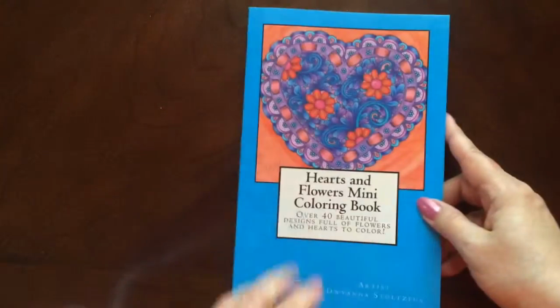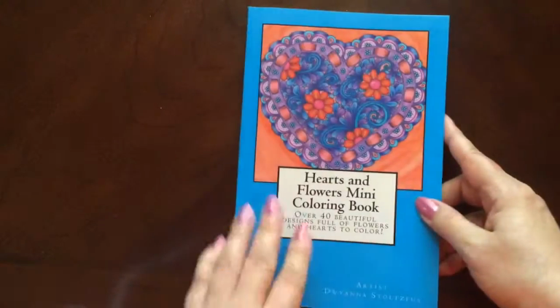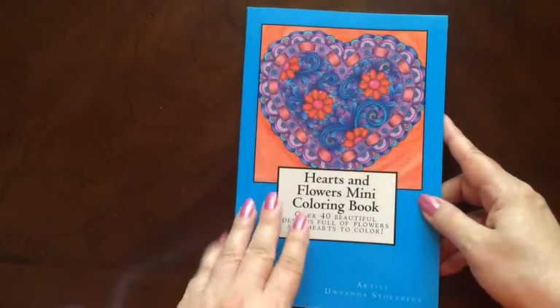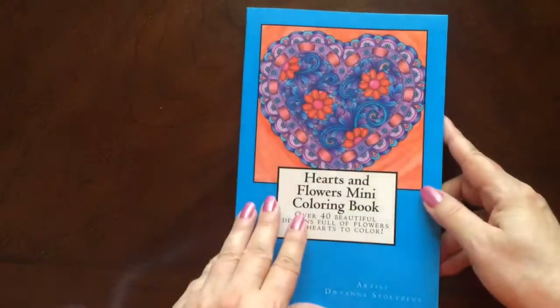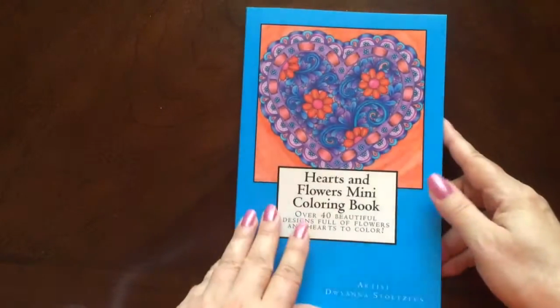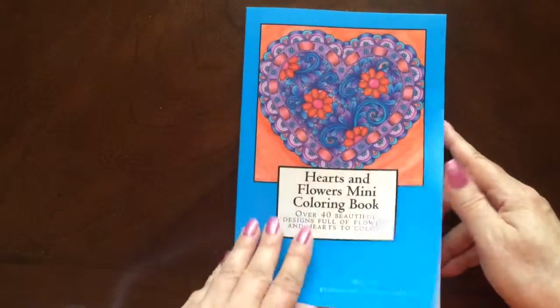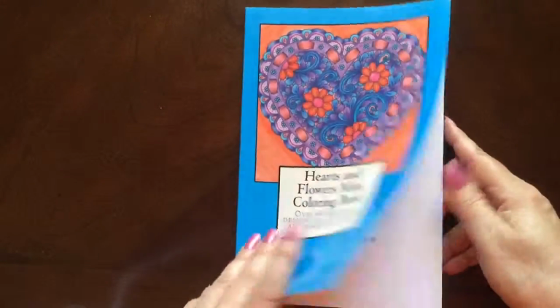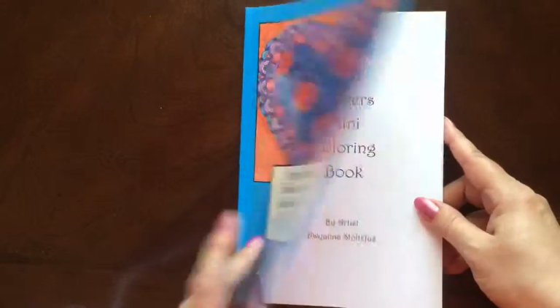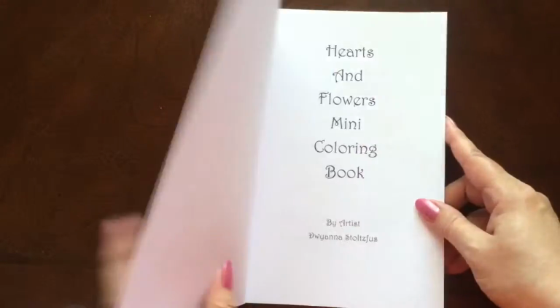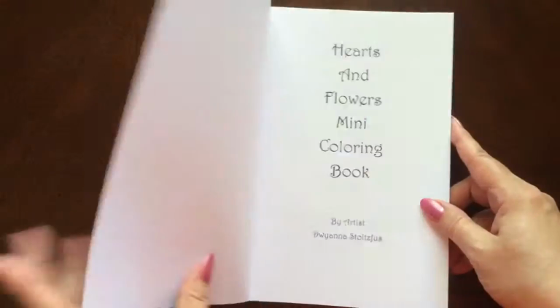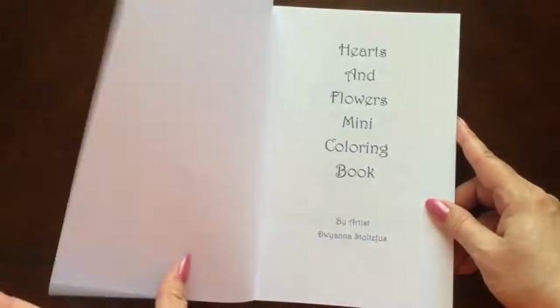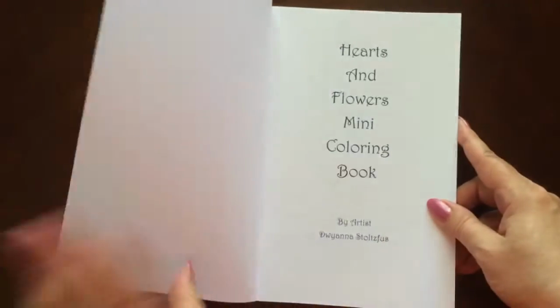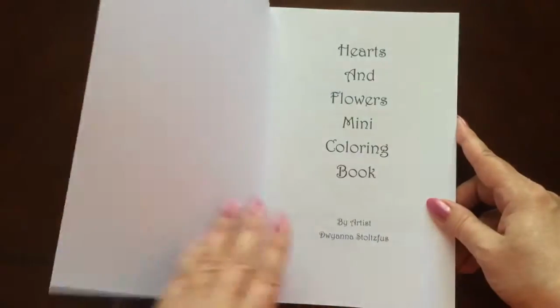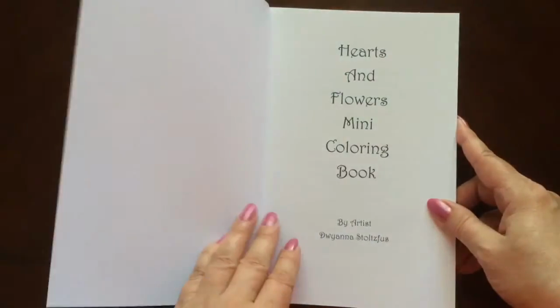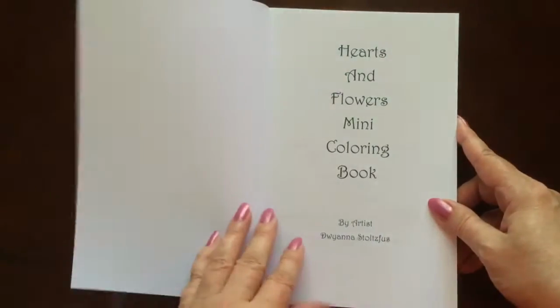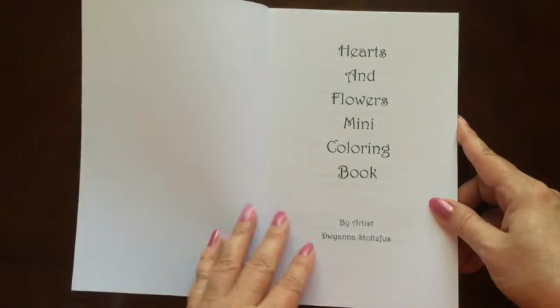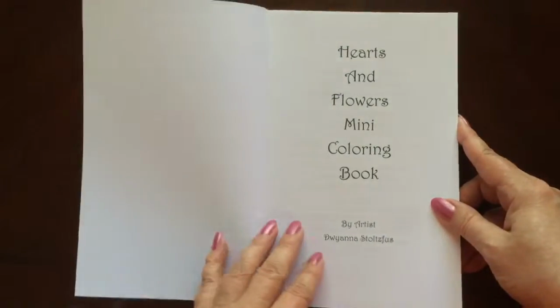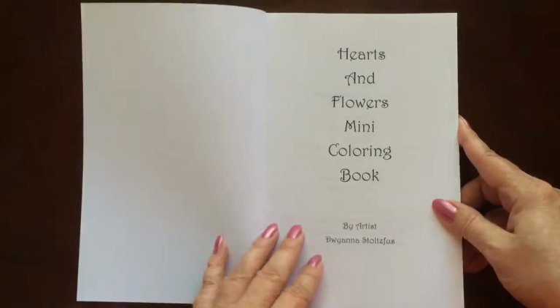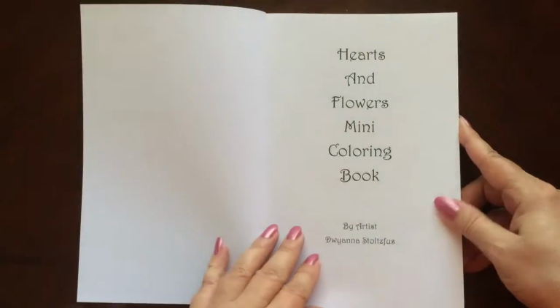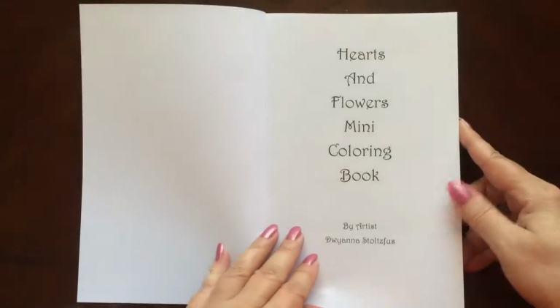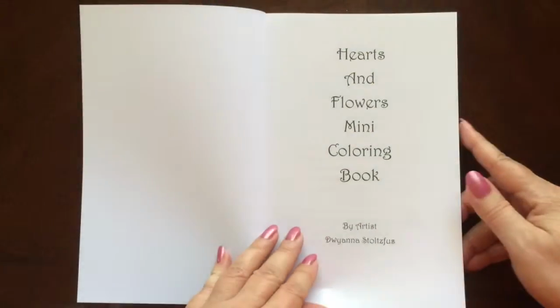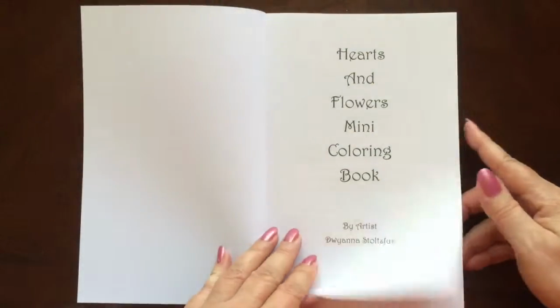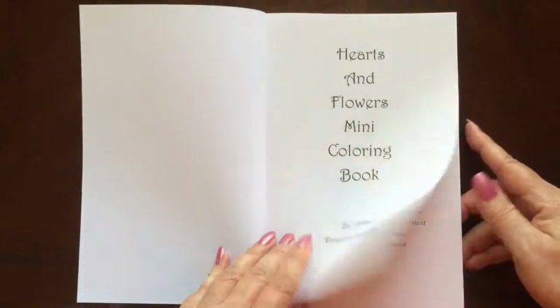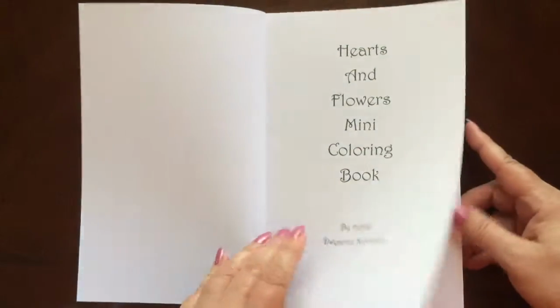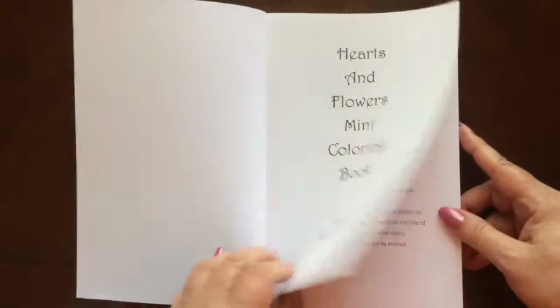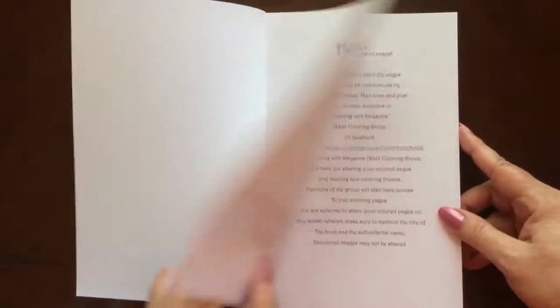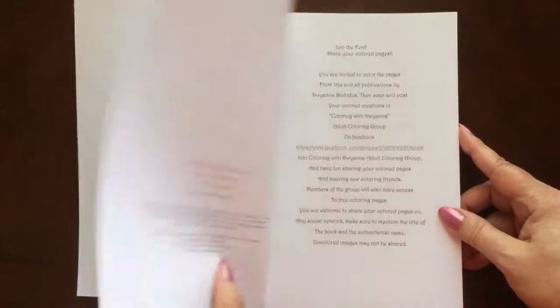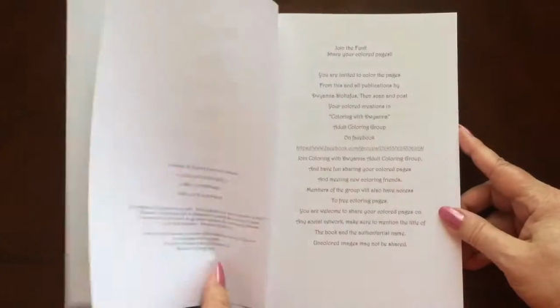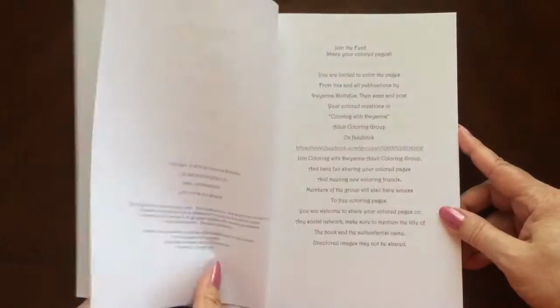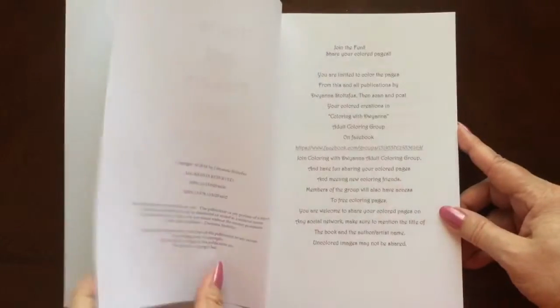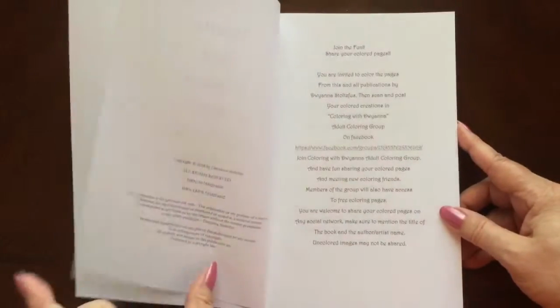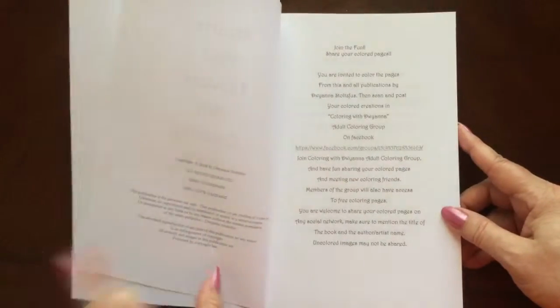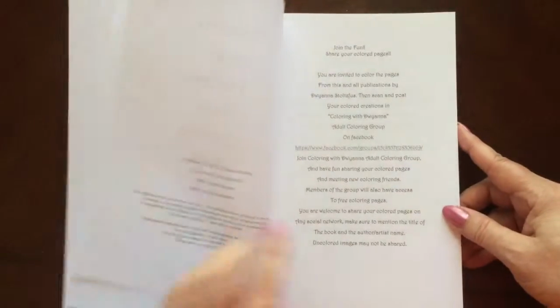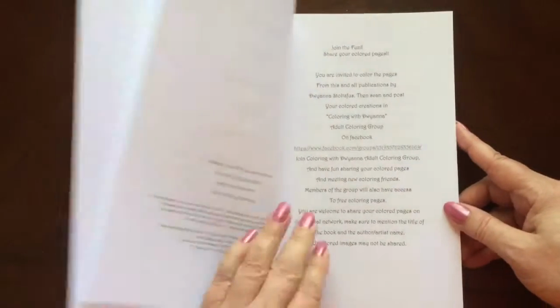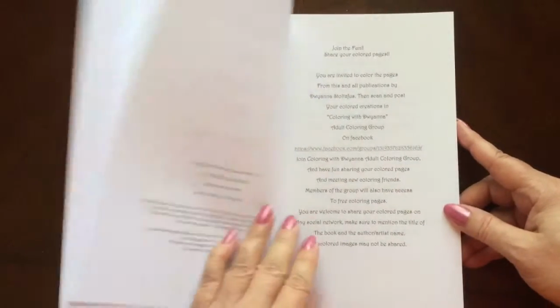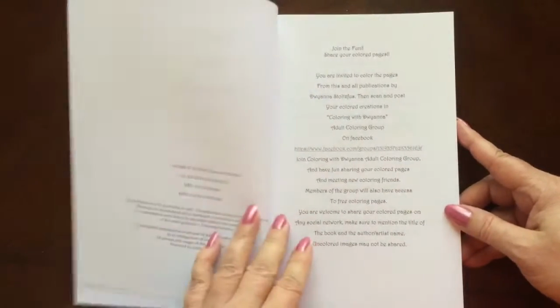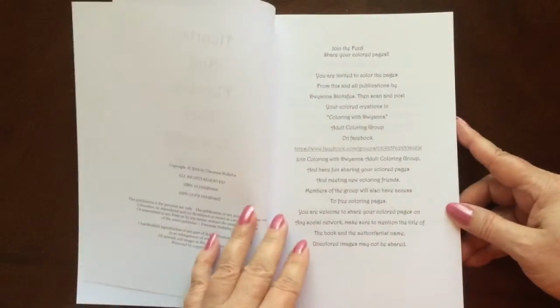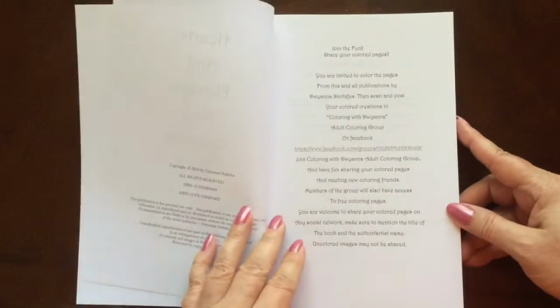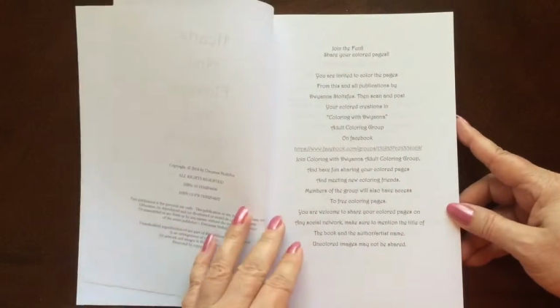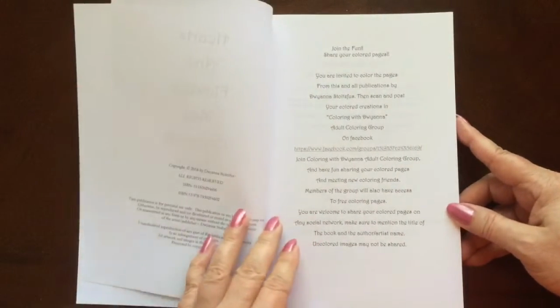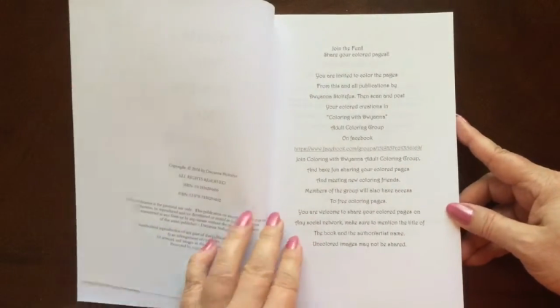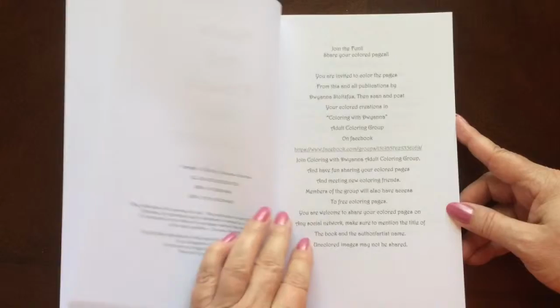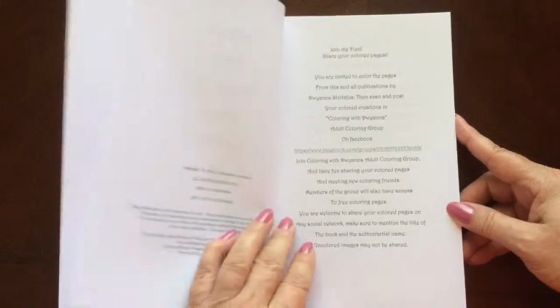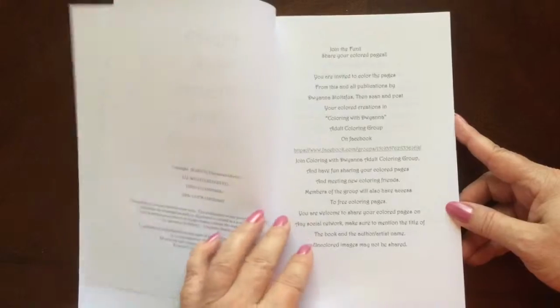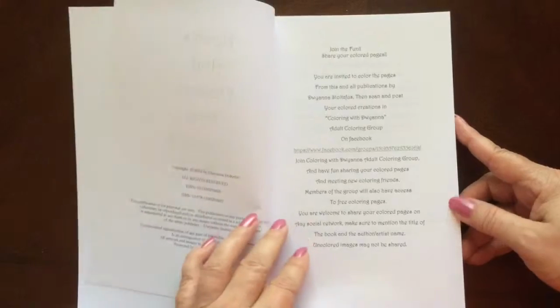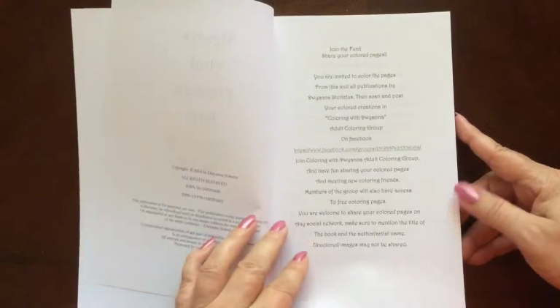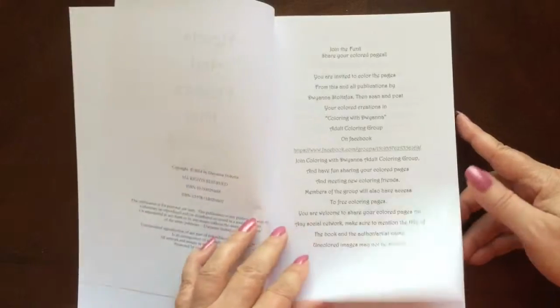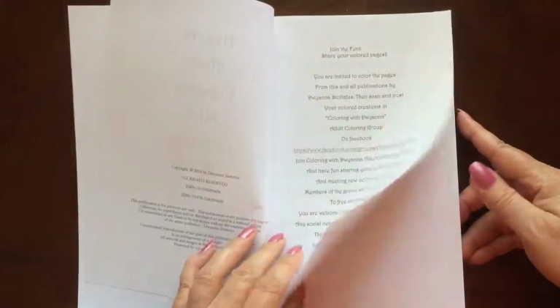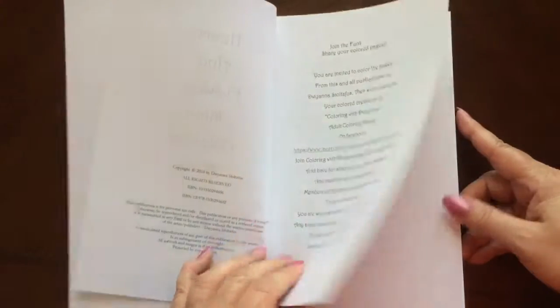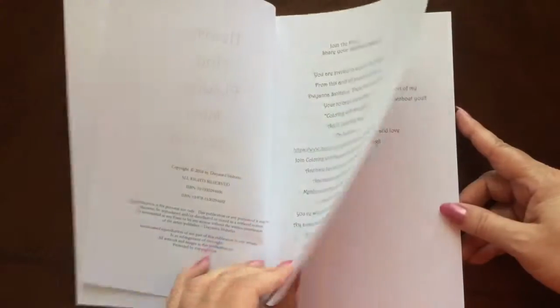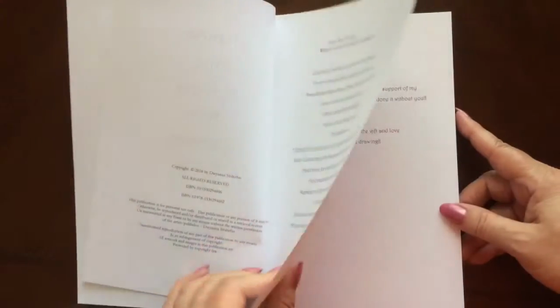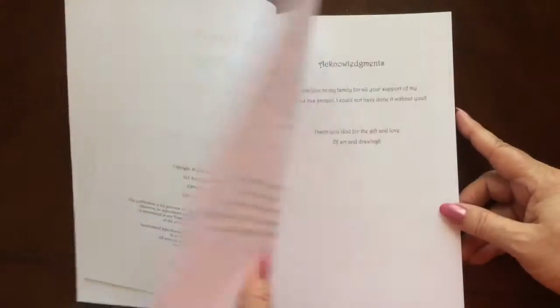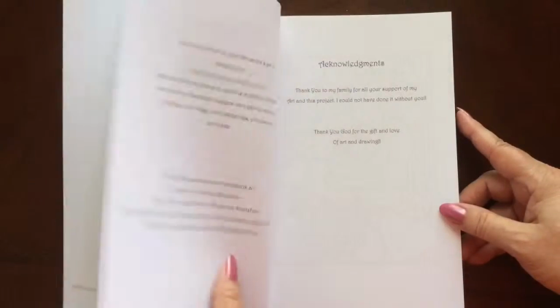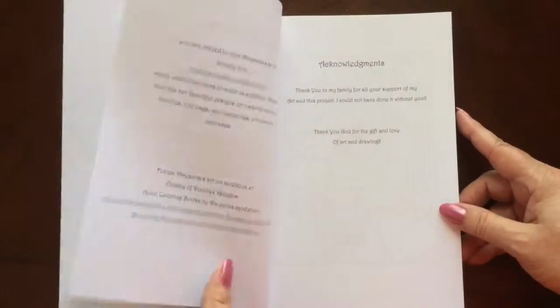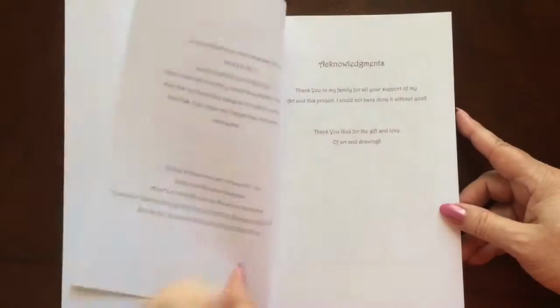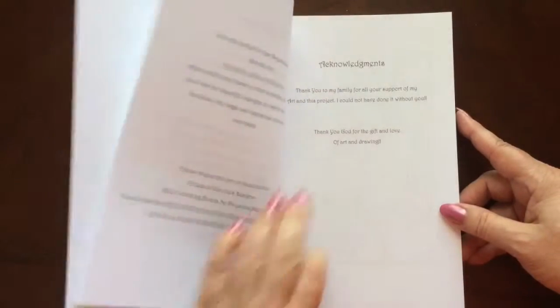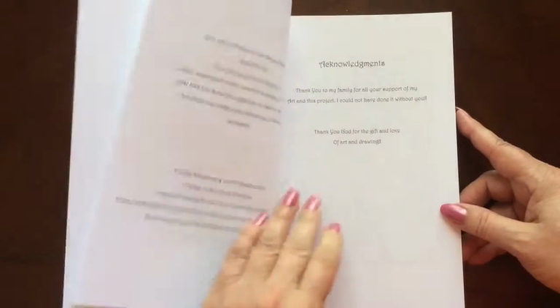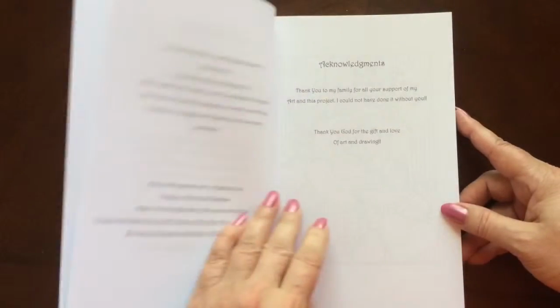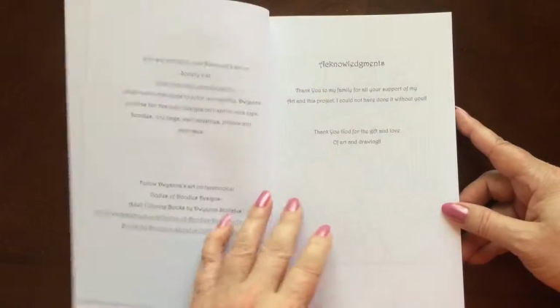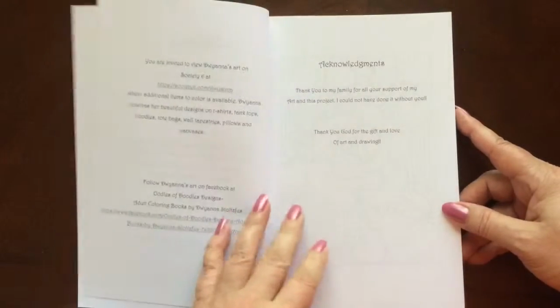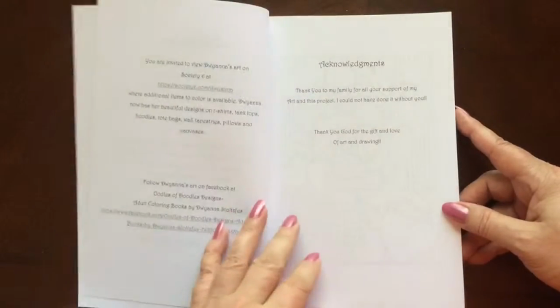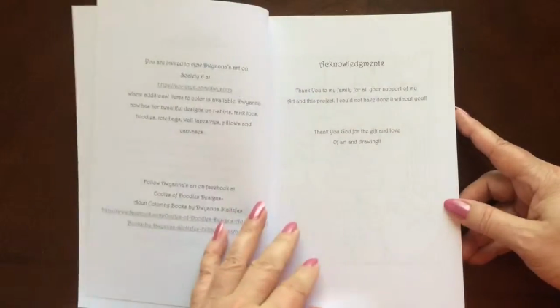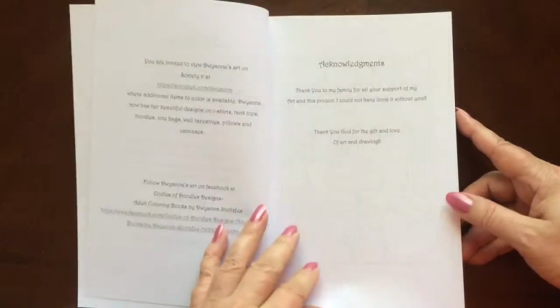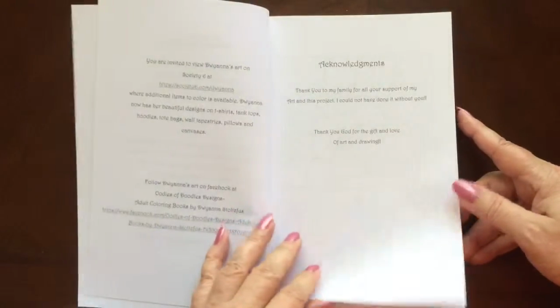The book dimensions are 6 by 9. There are 42 coloring pages in this book.